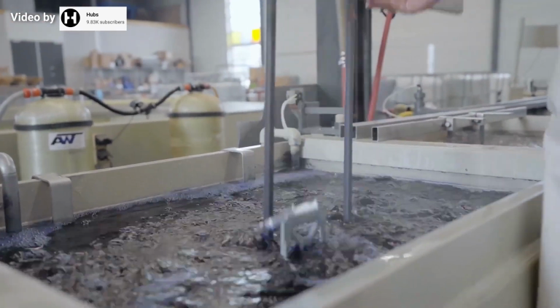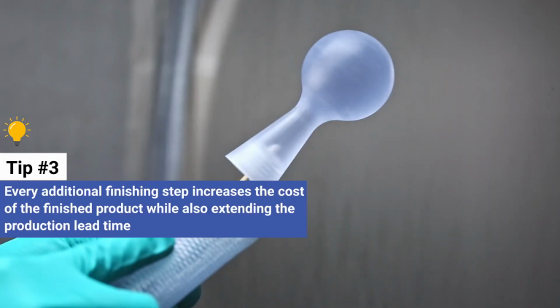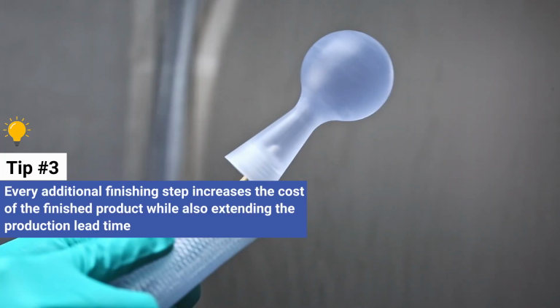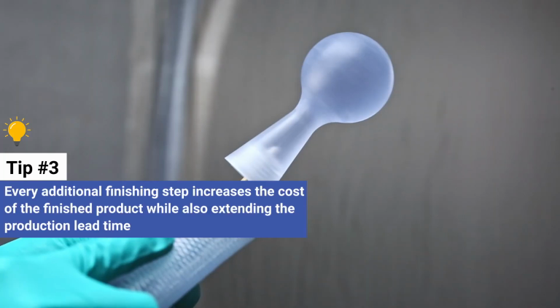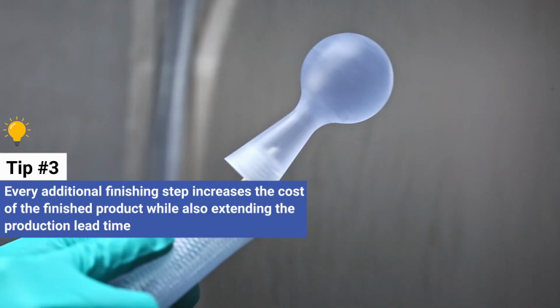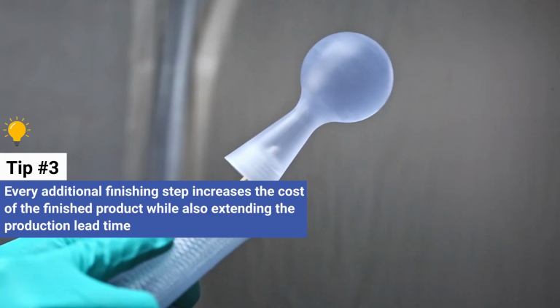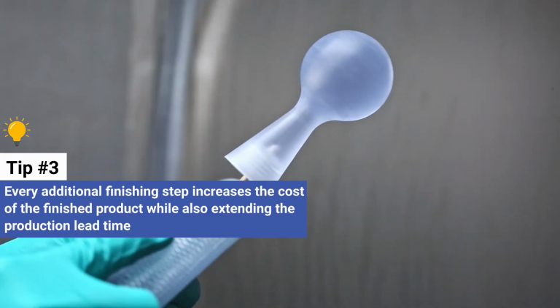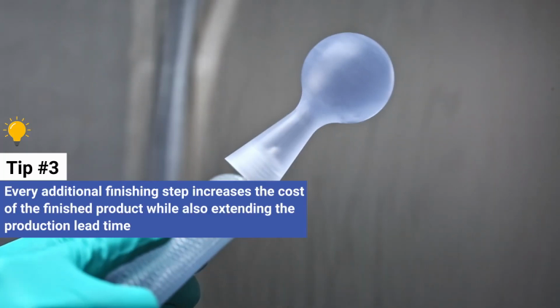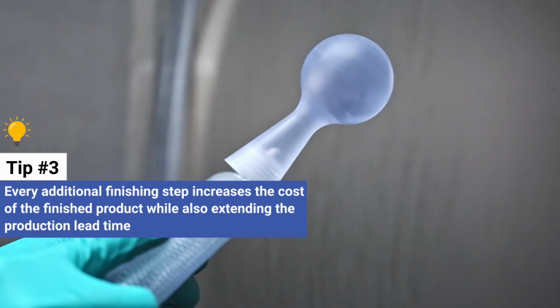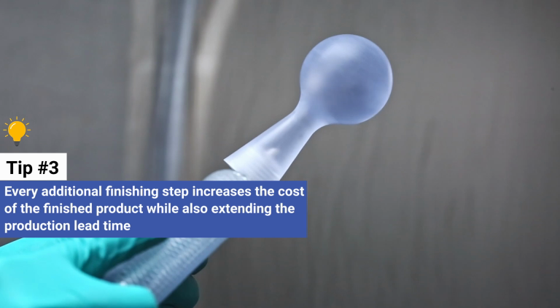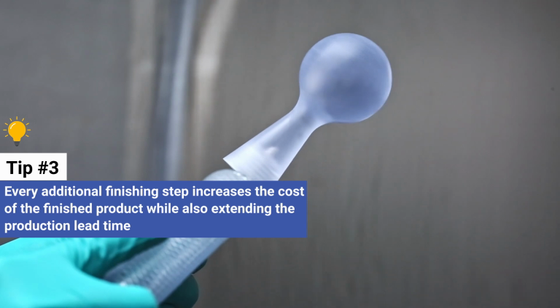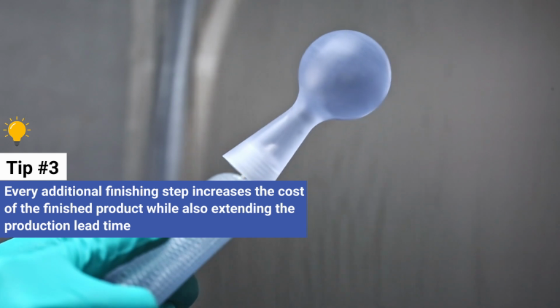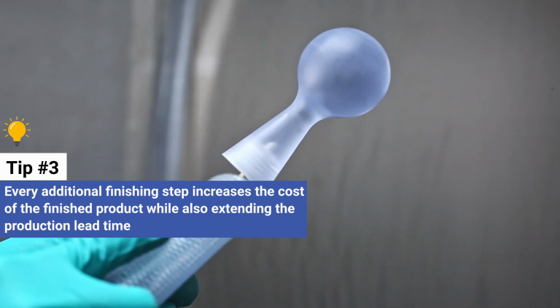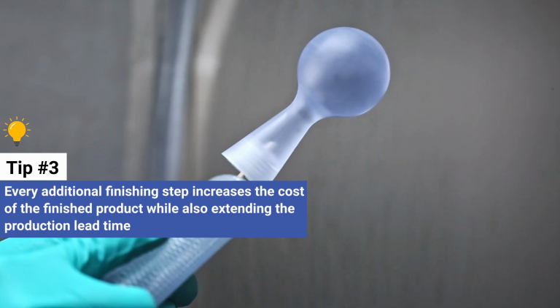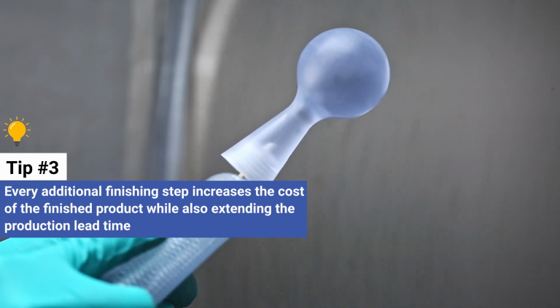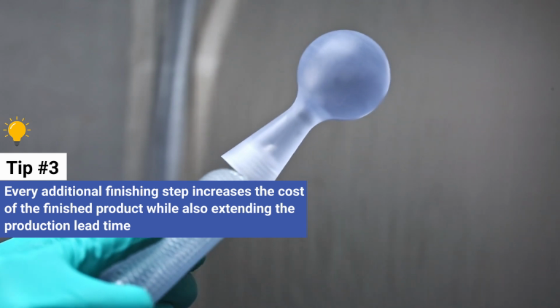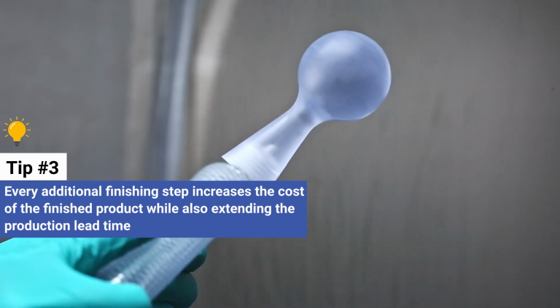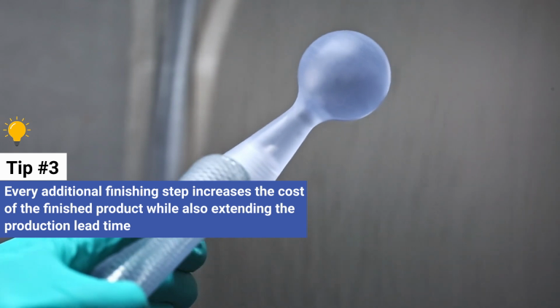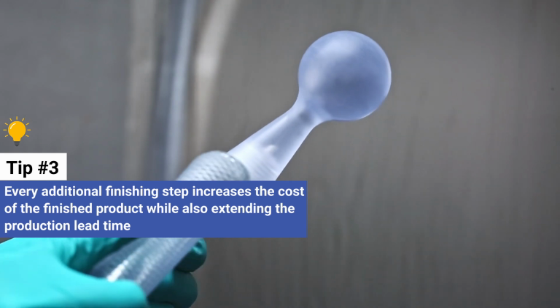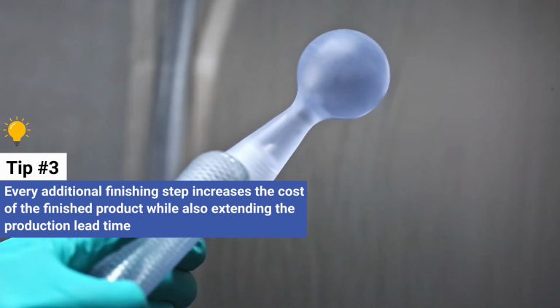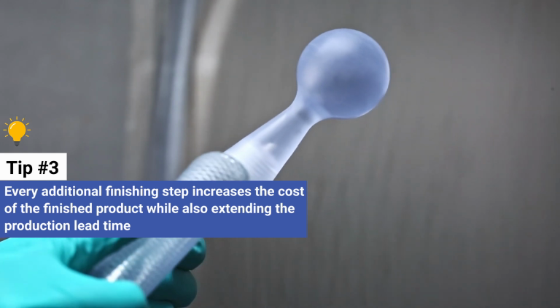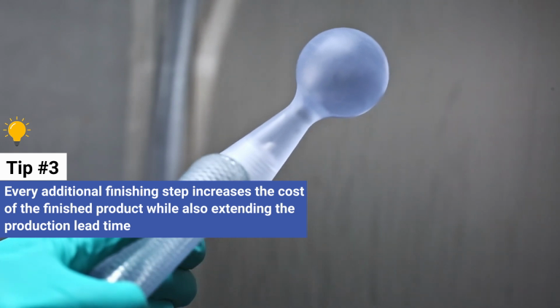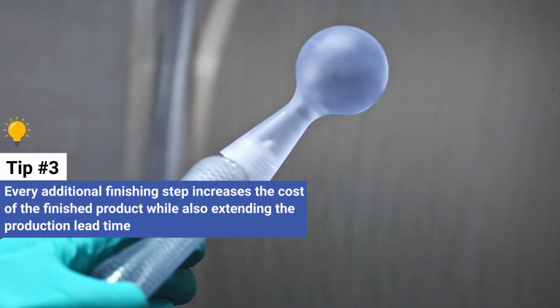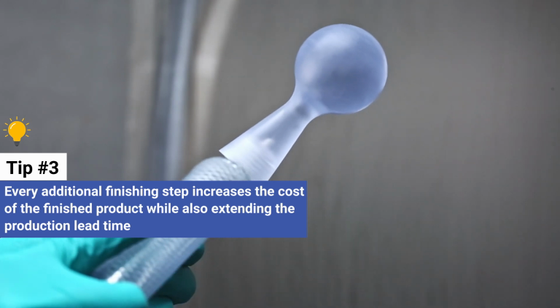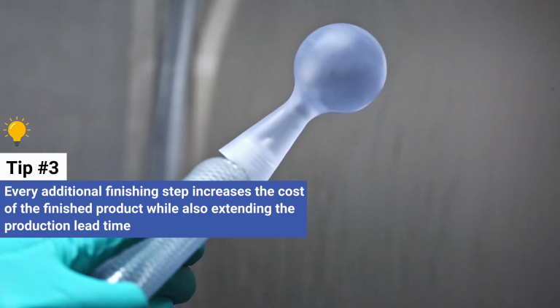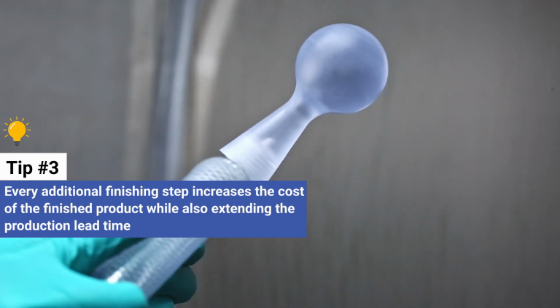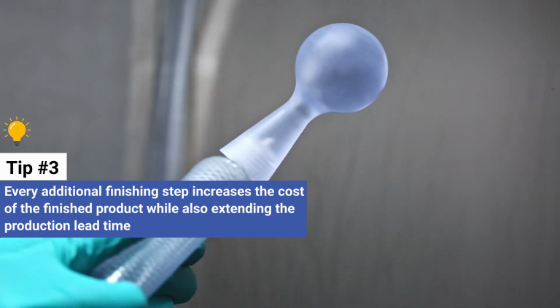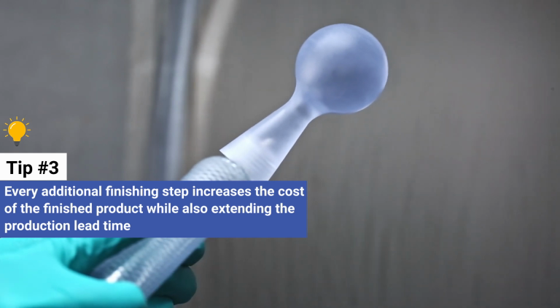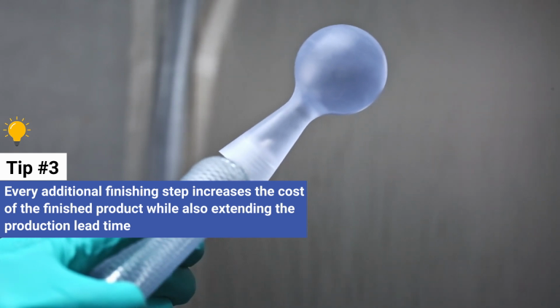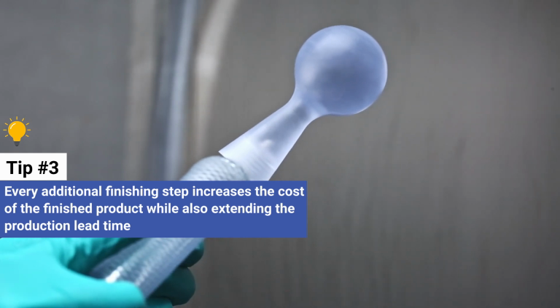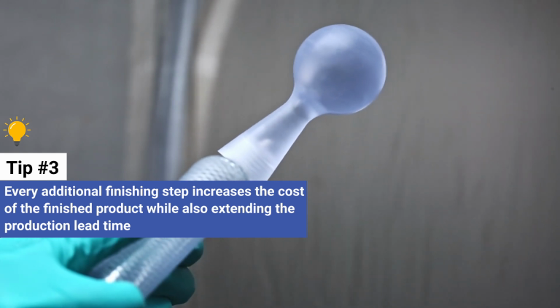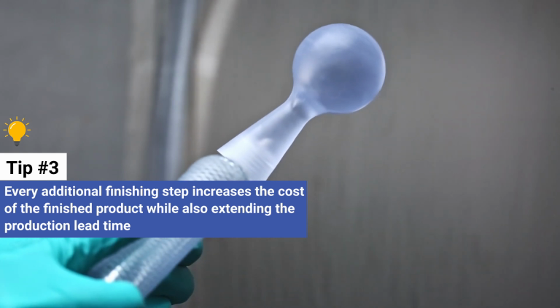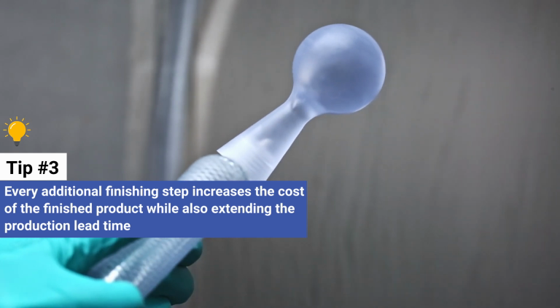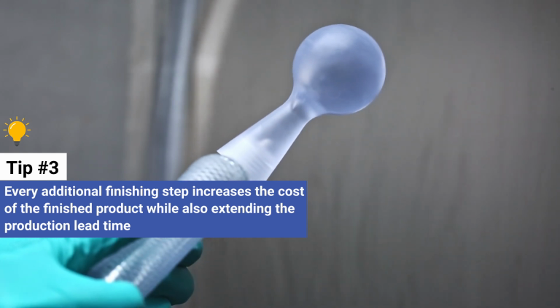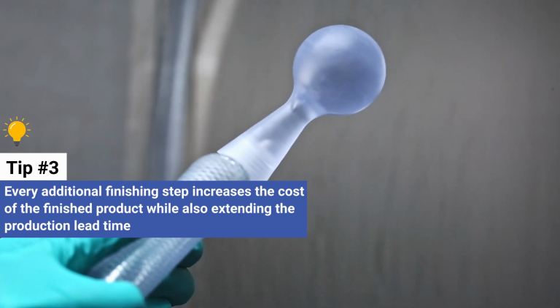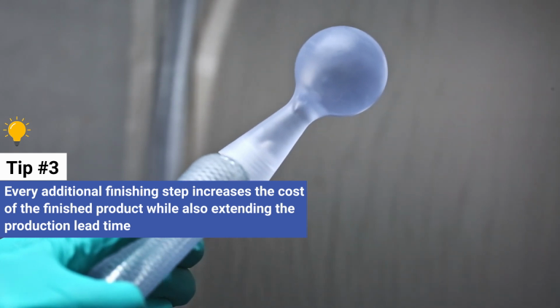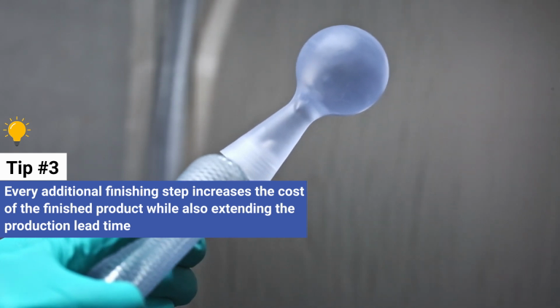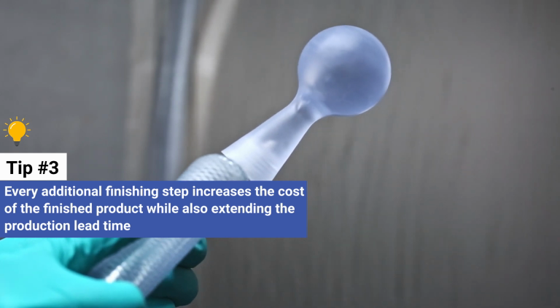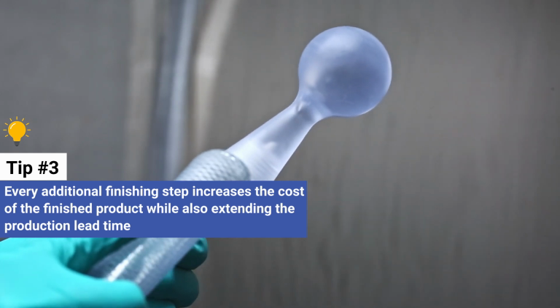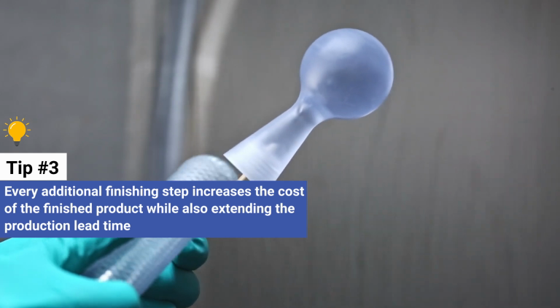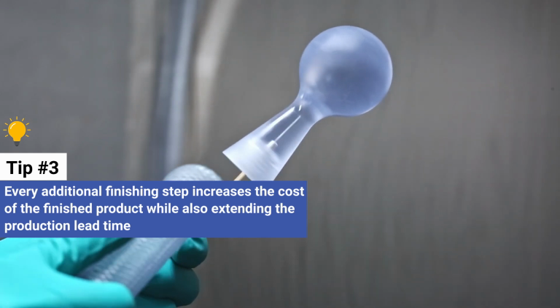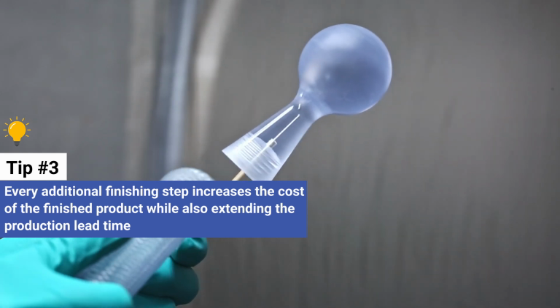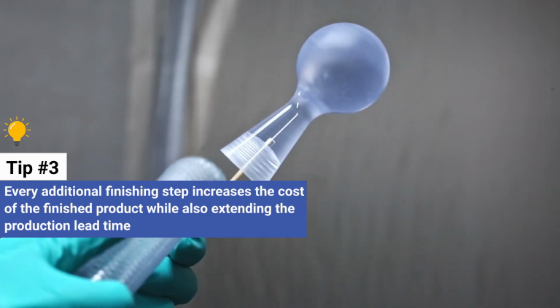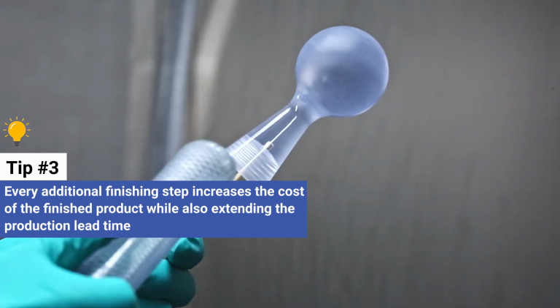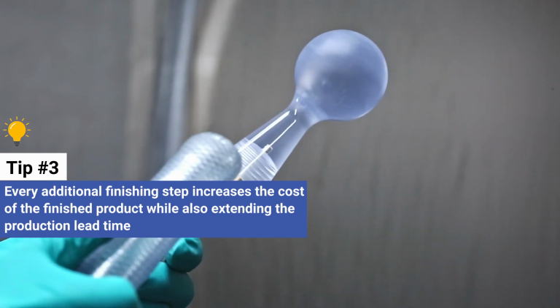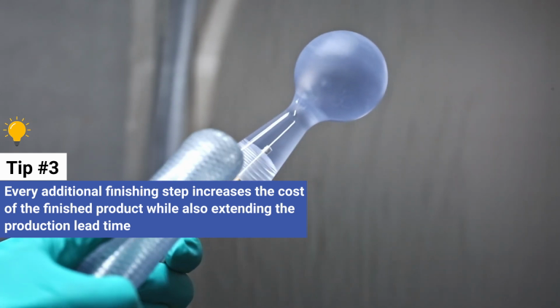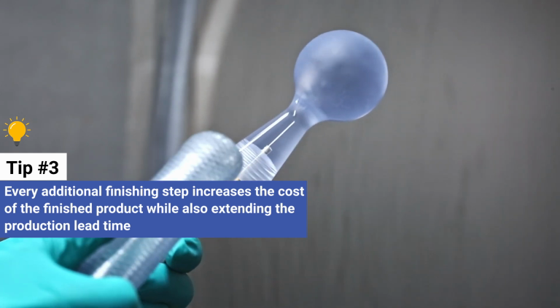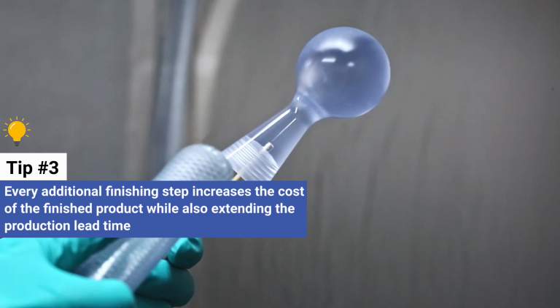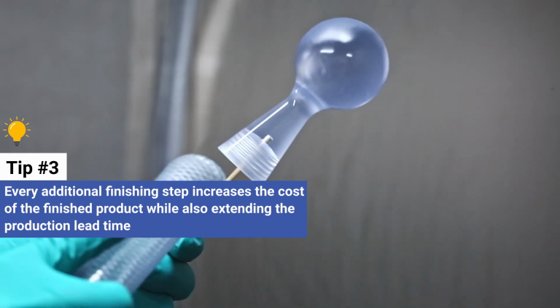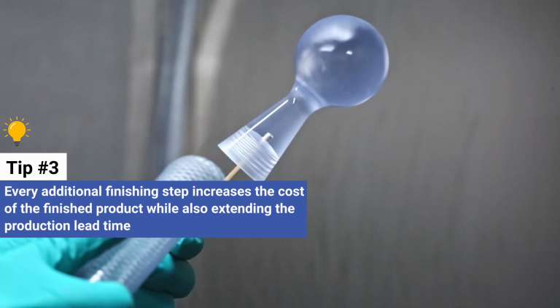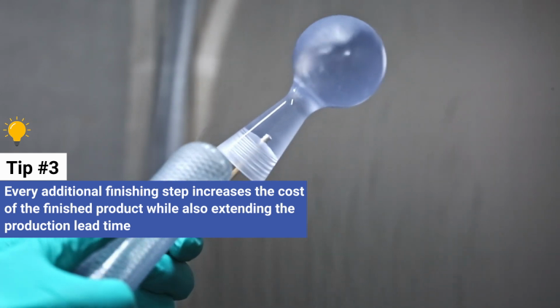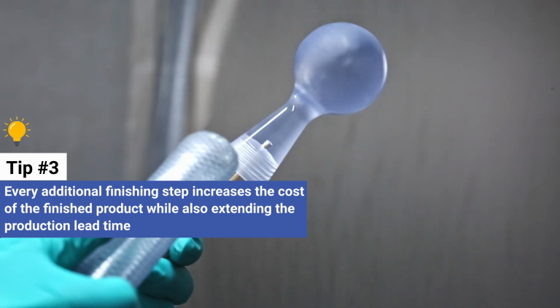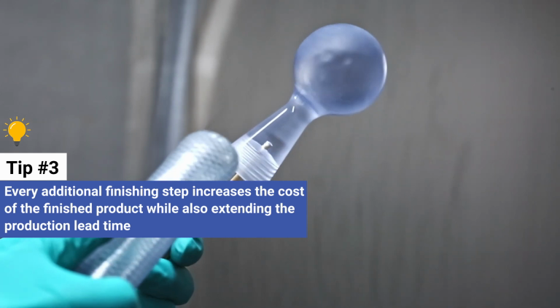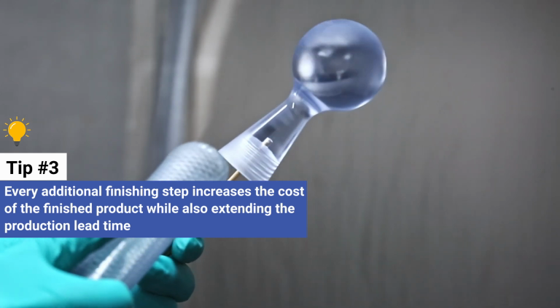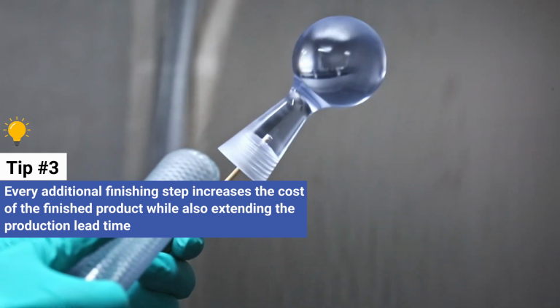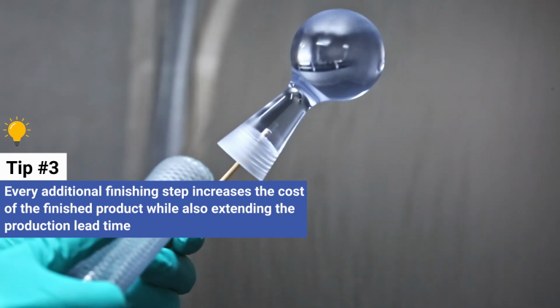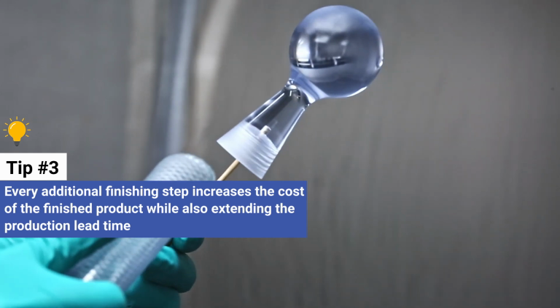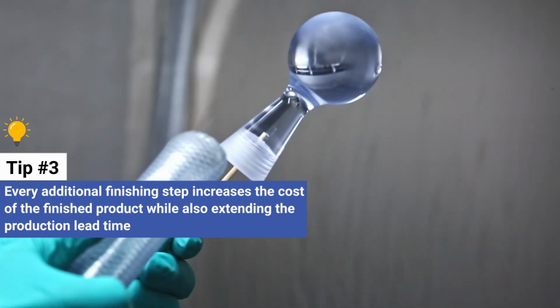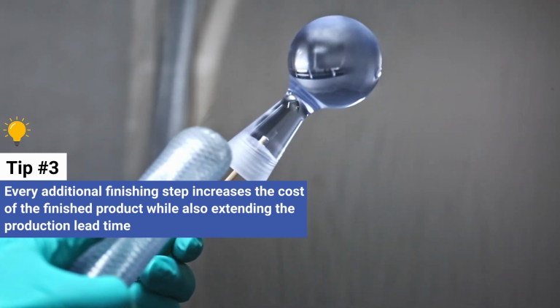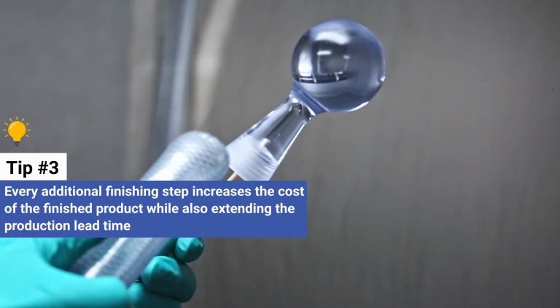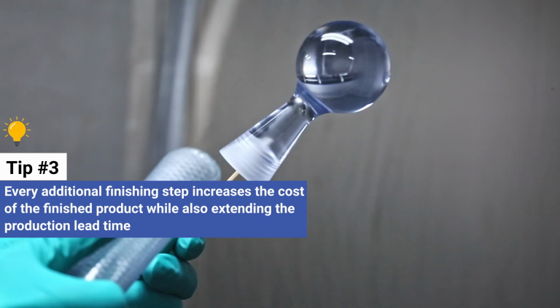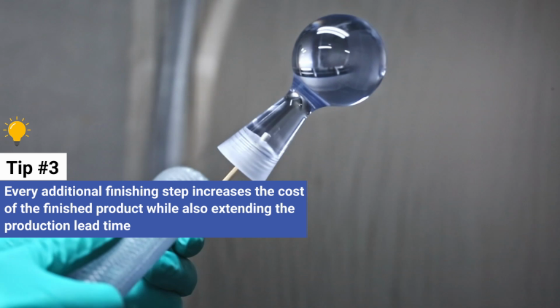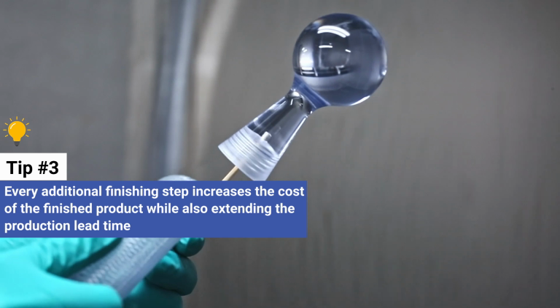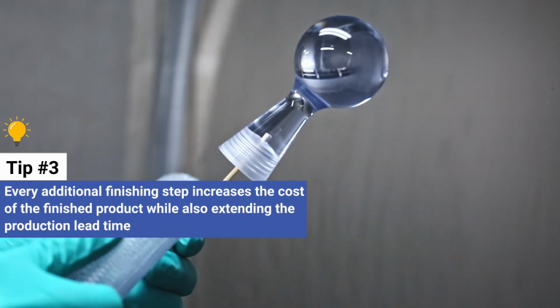Also consider that every additional finishing step increases the cost of the finished product while also extending the production lead time.